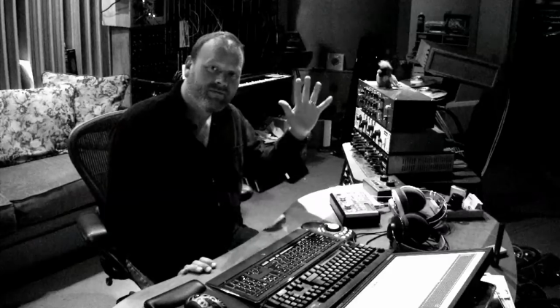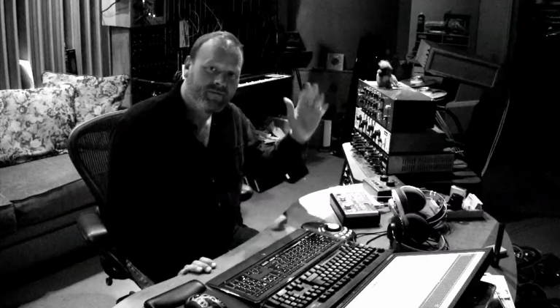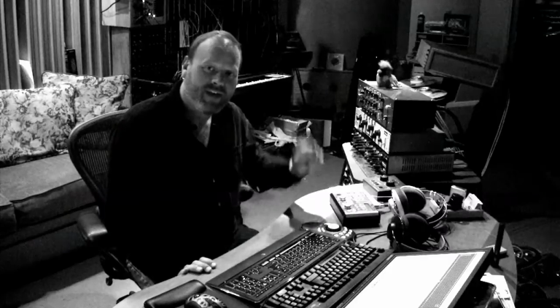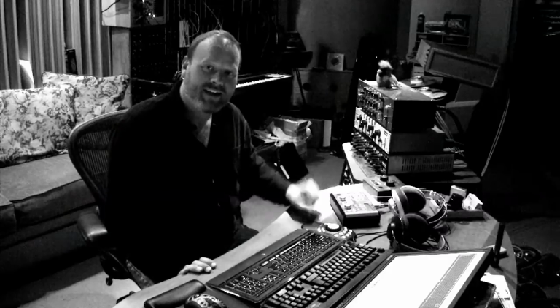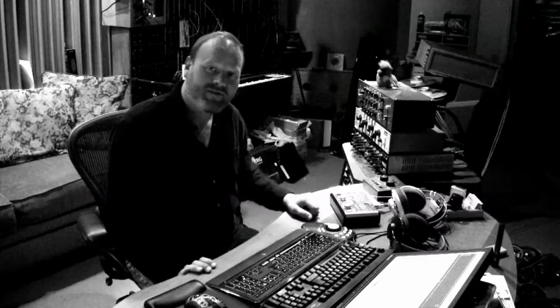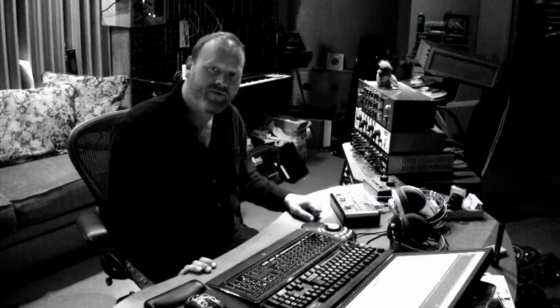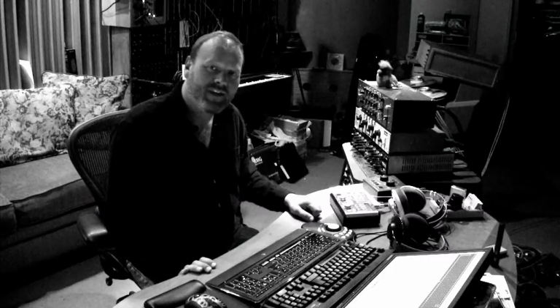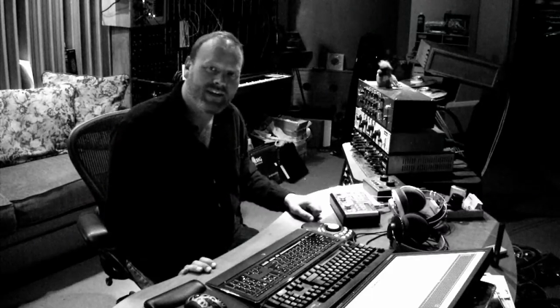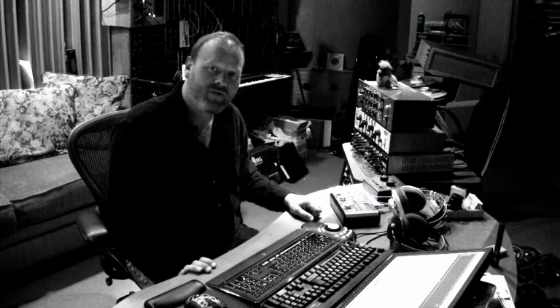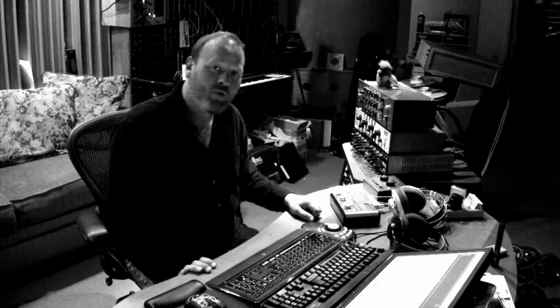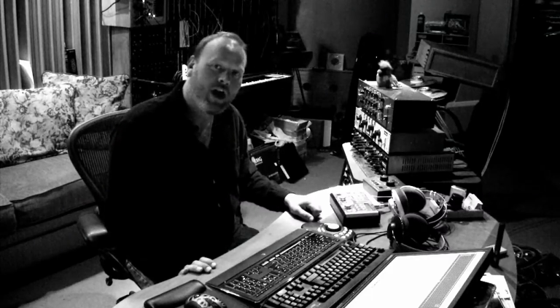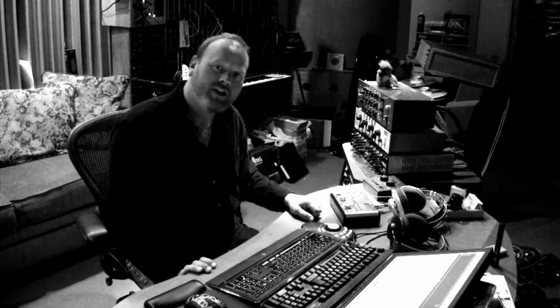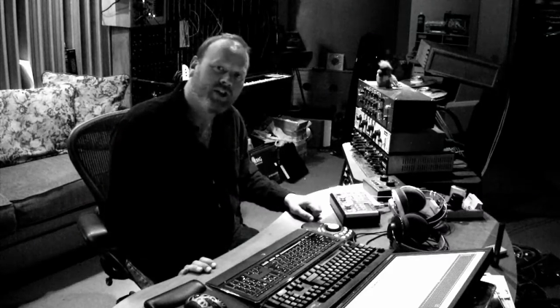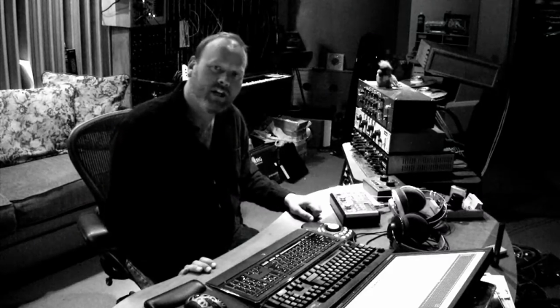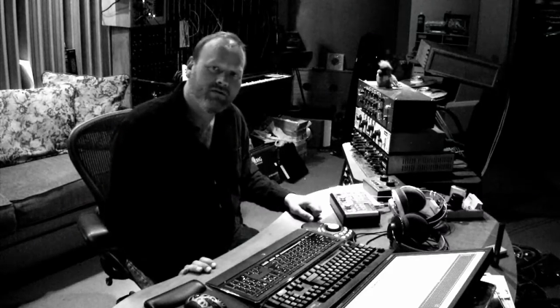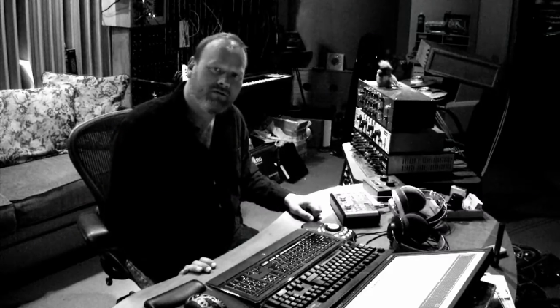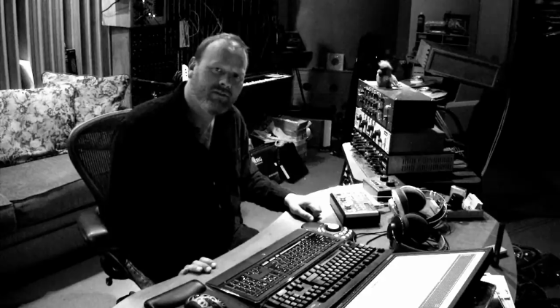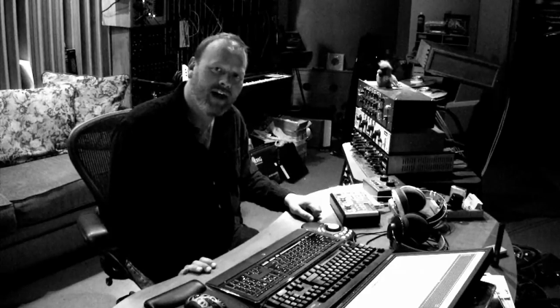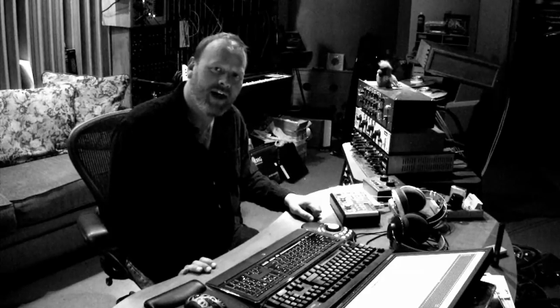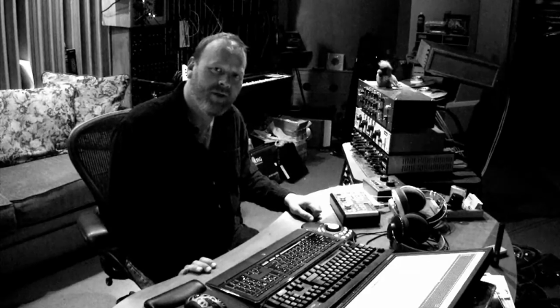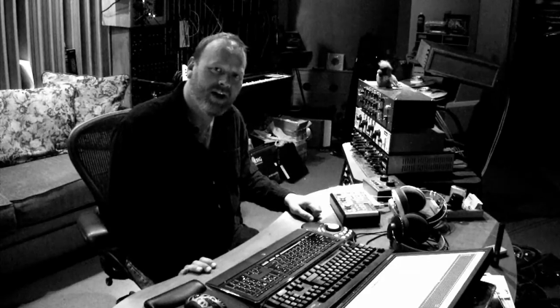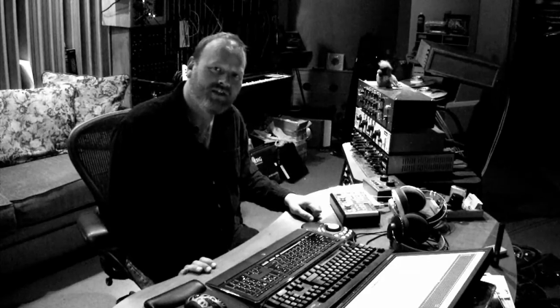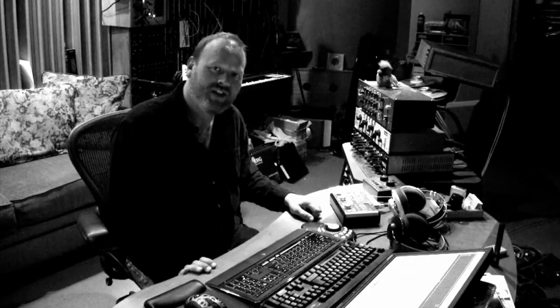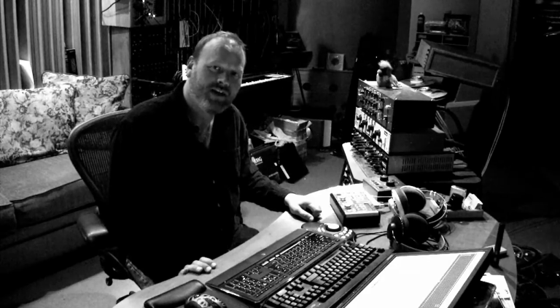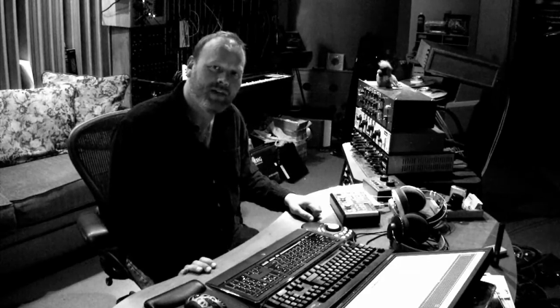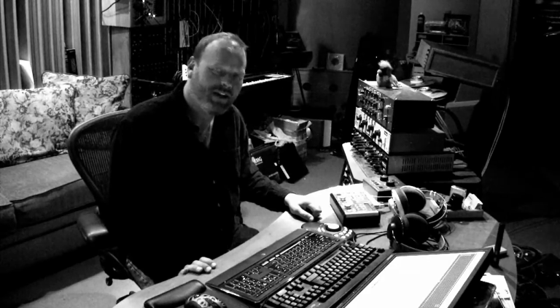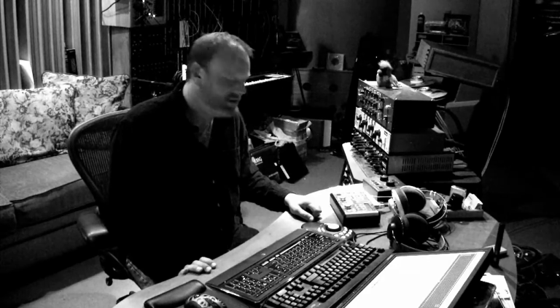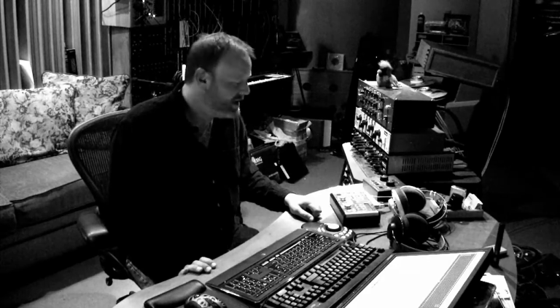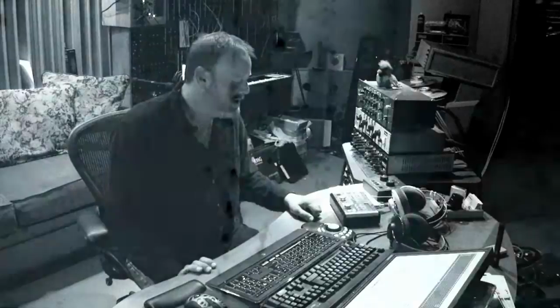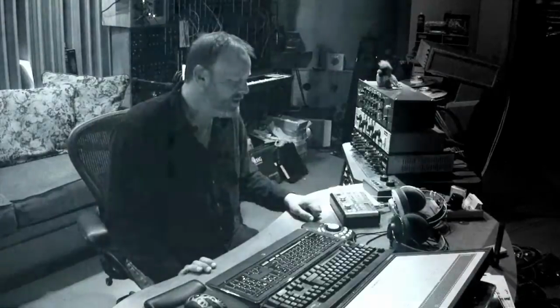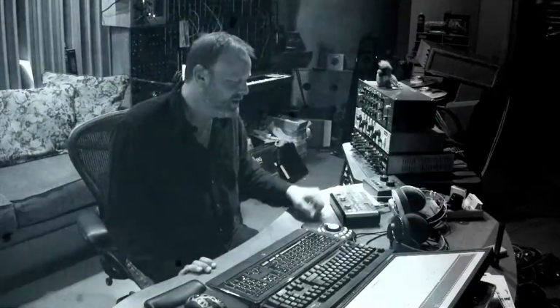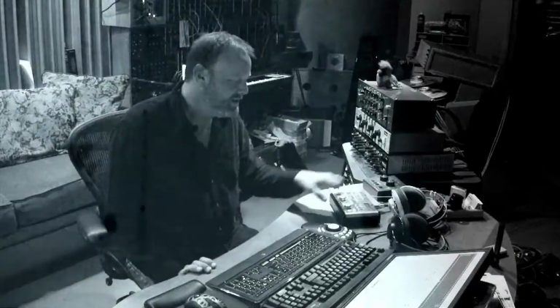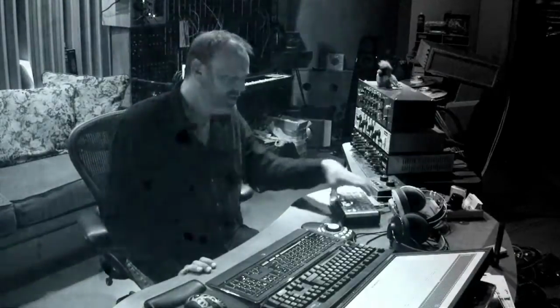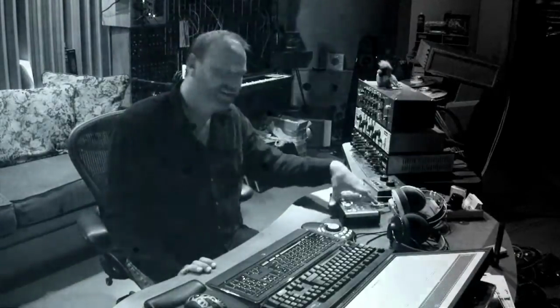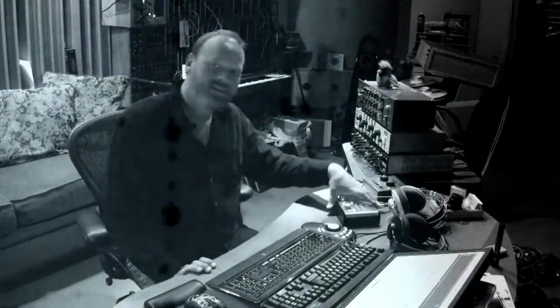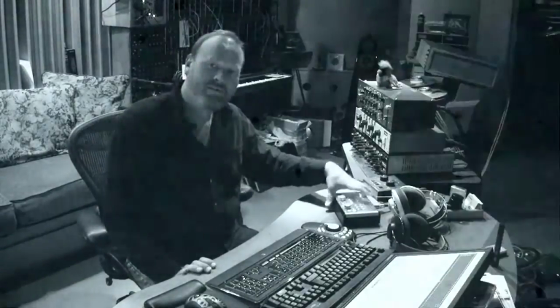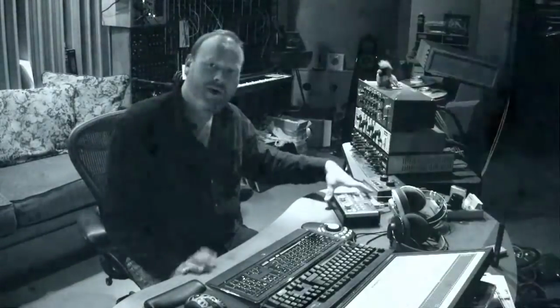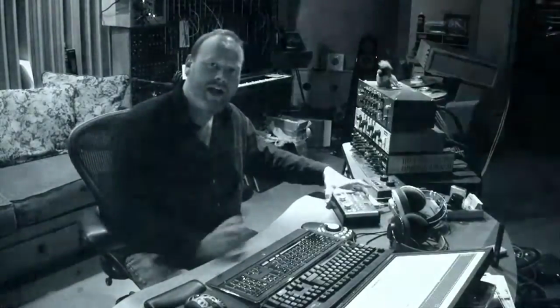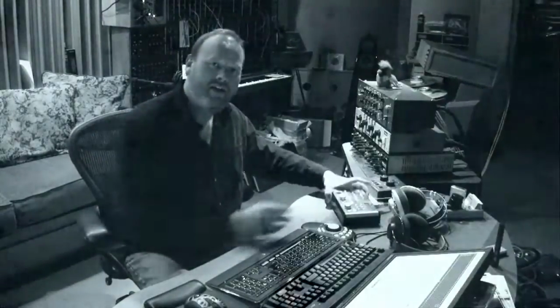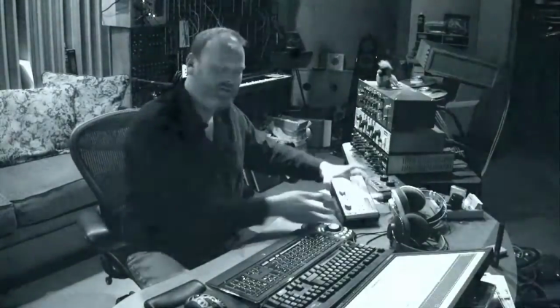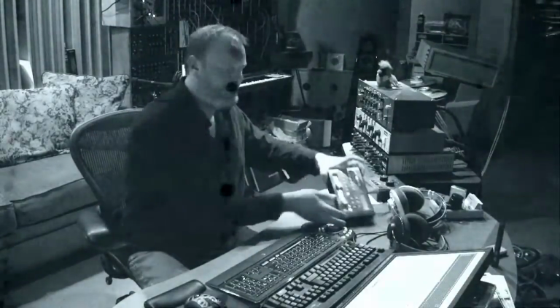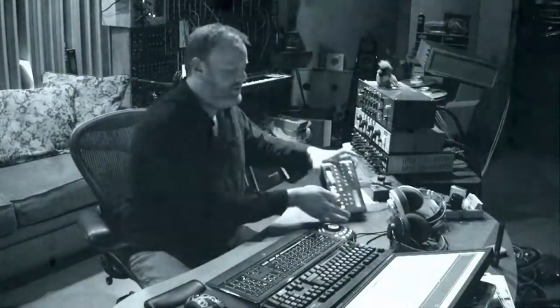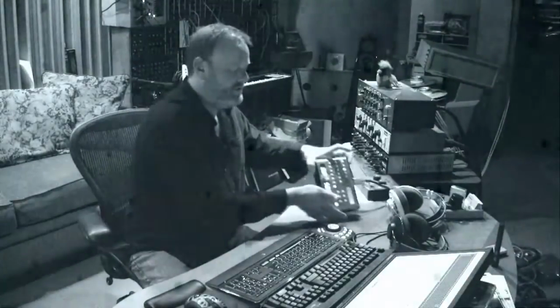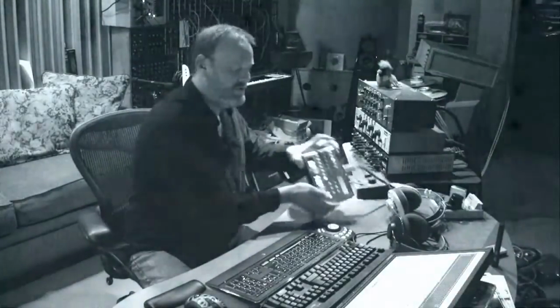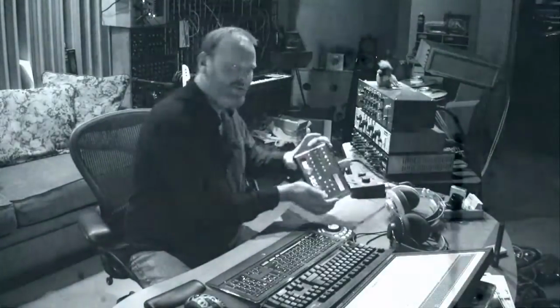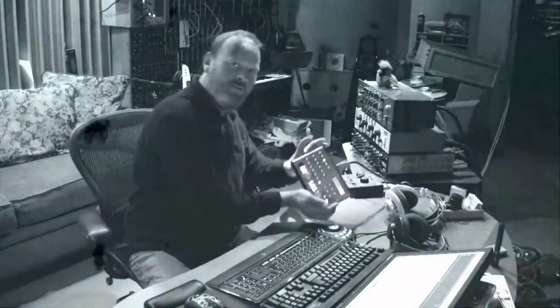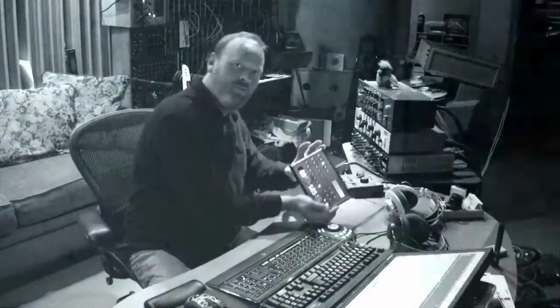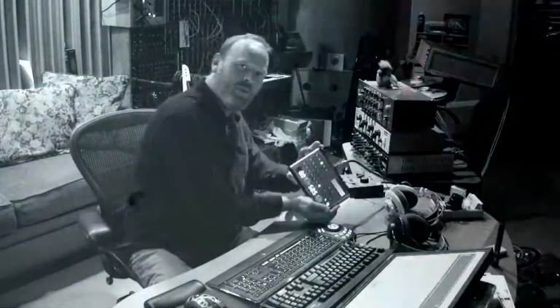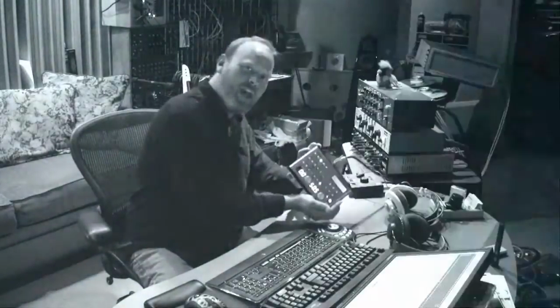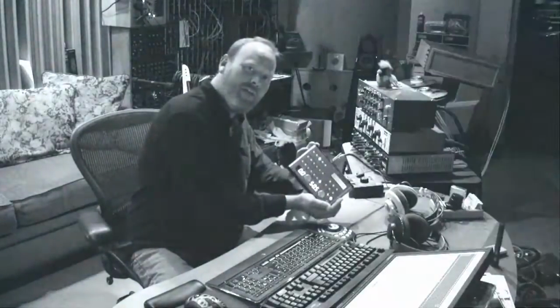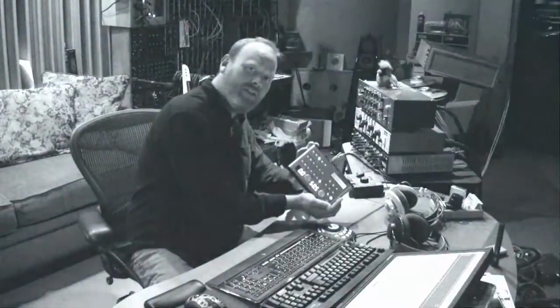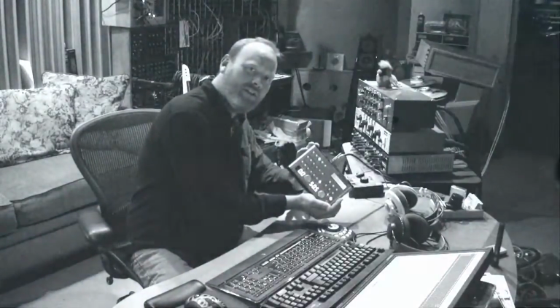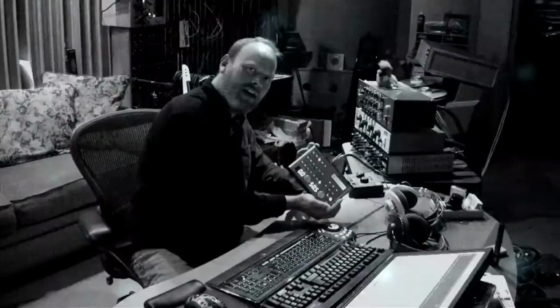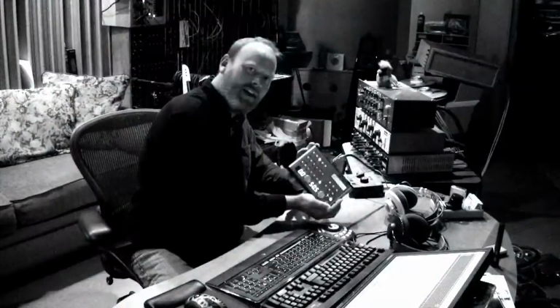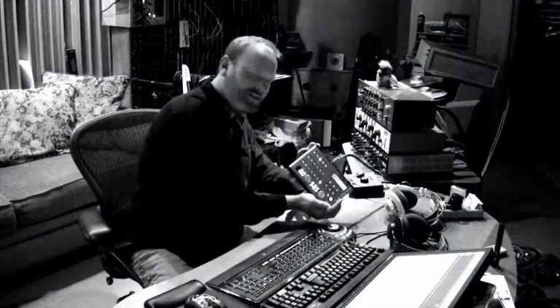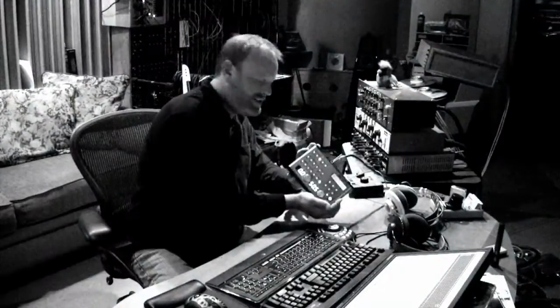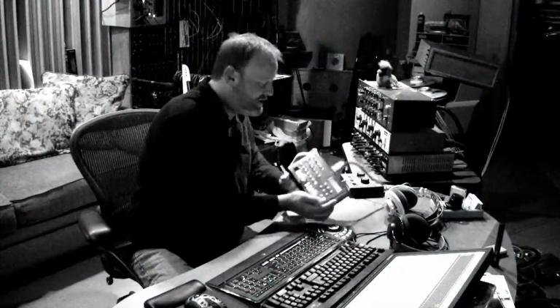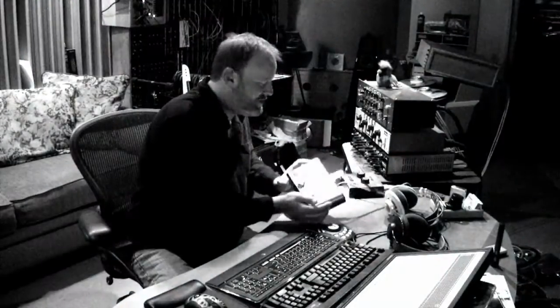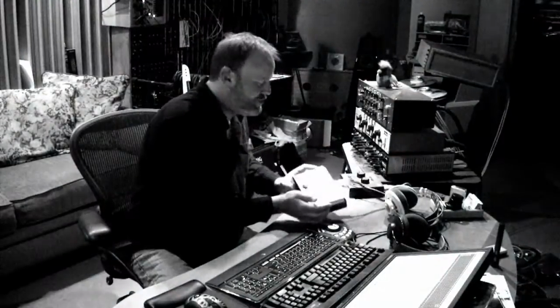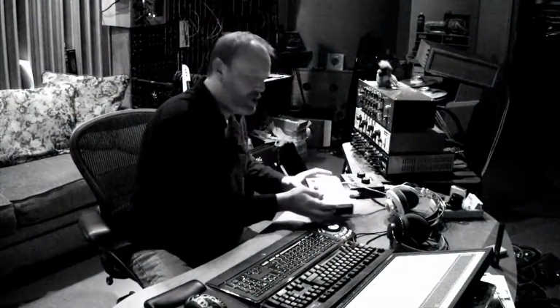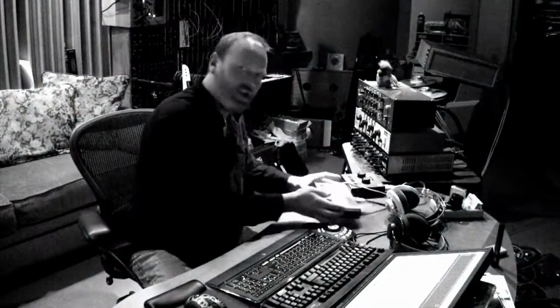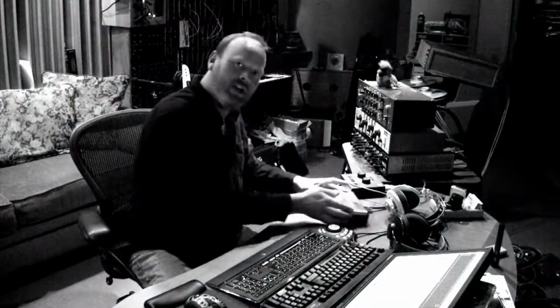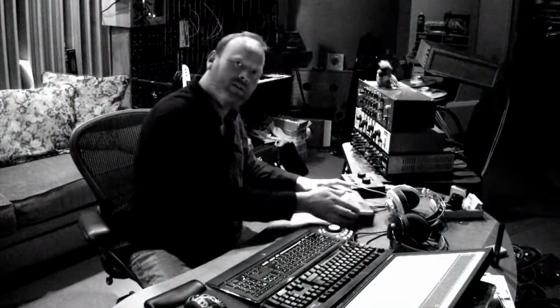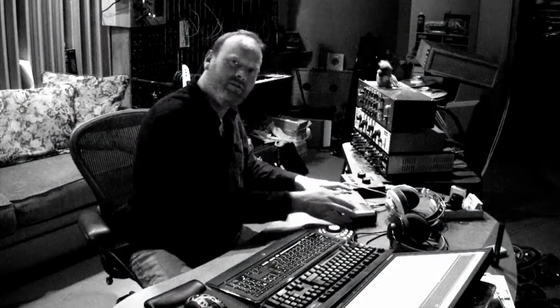Thanks for watching. I'm Jim, and this is my beloved 906 controller. Bye.